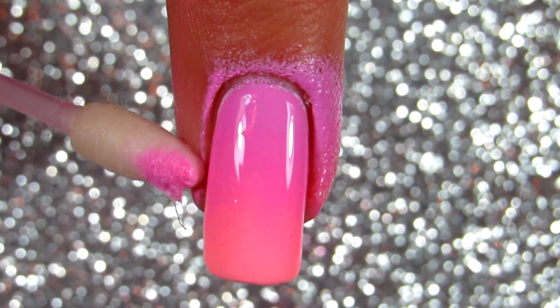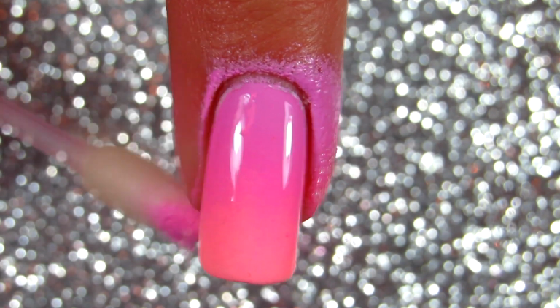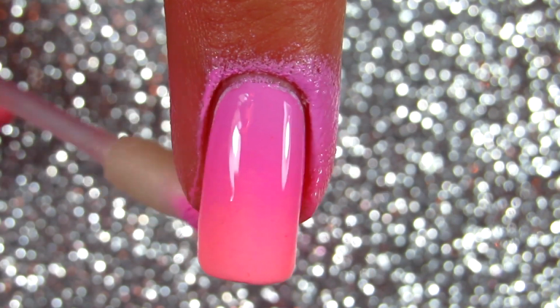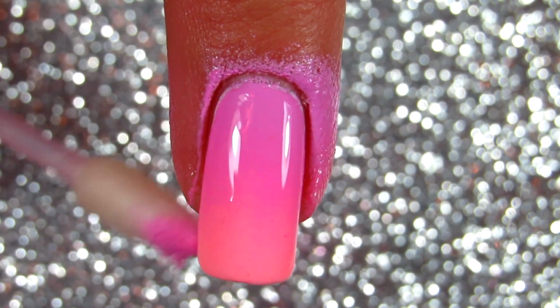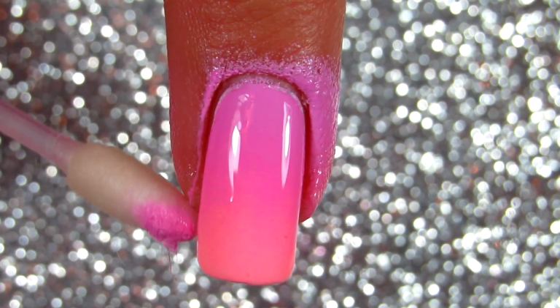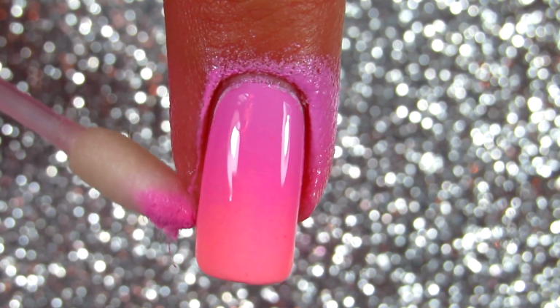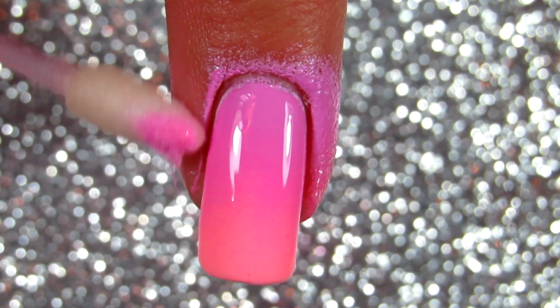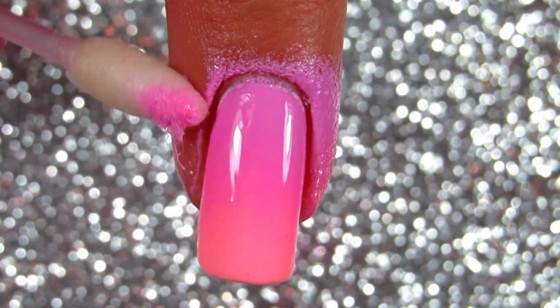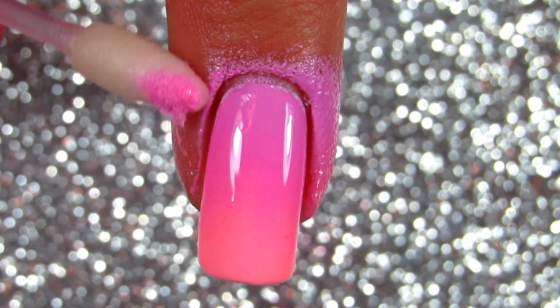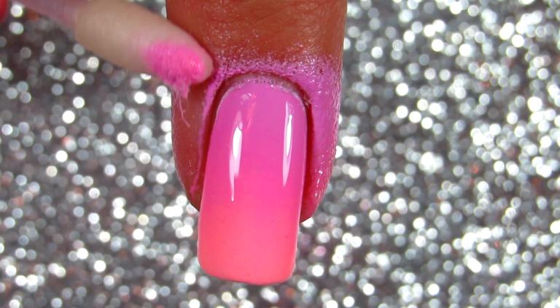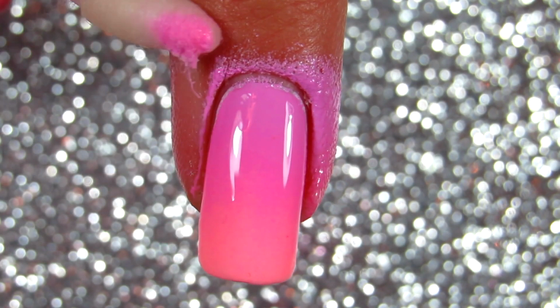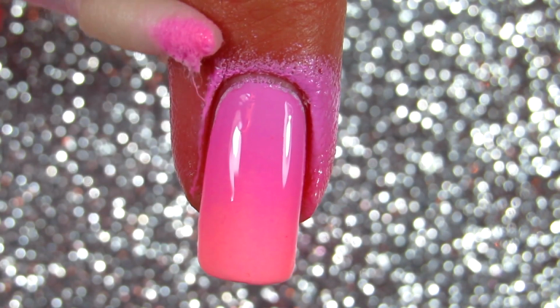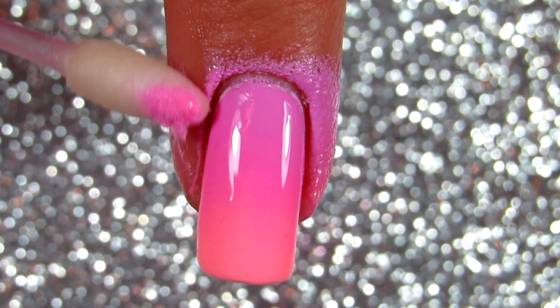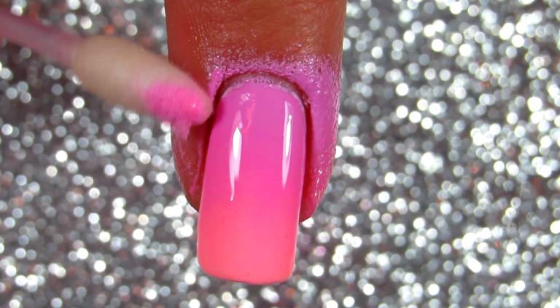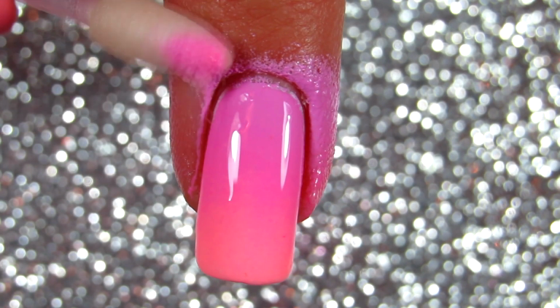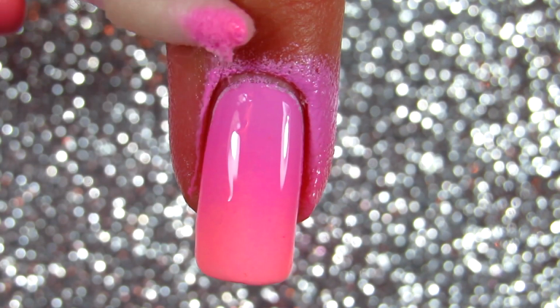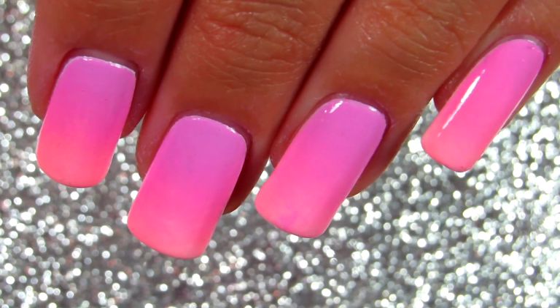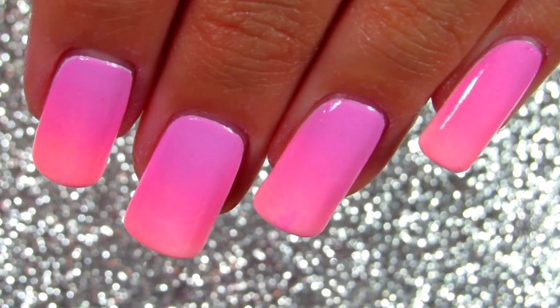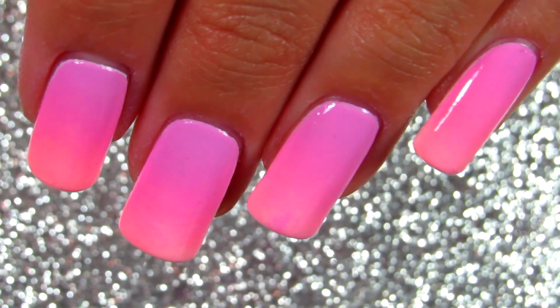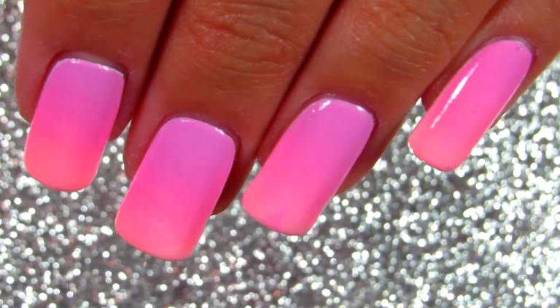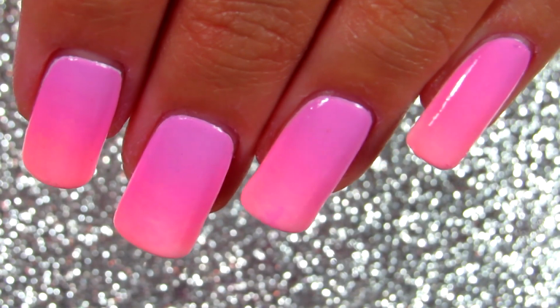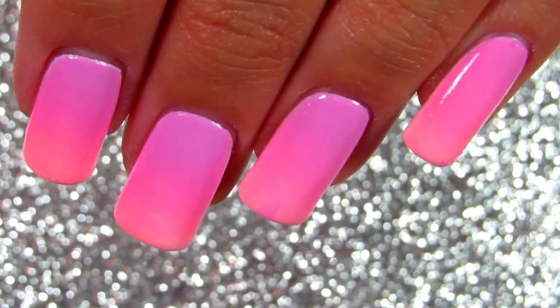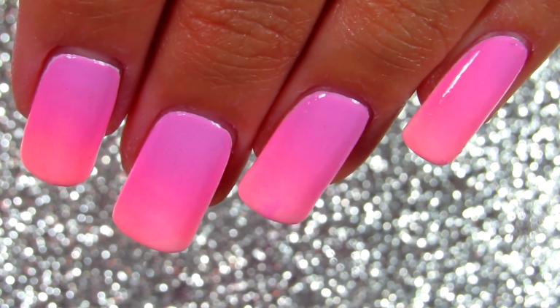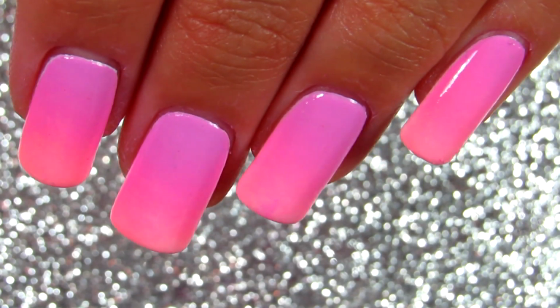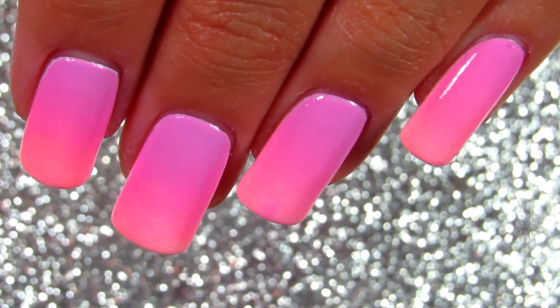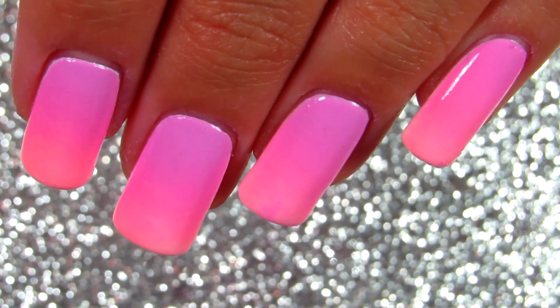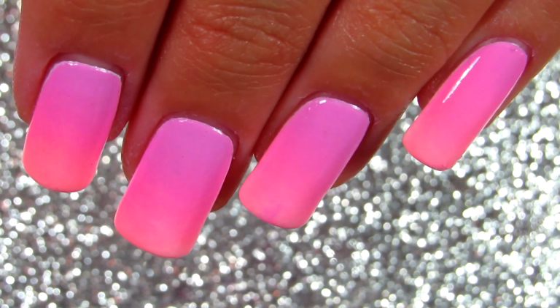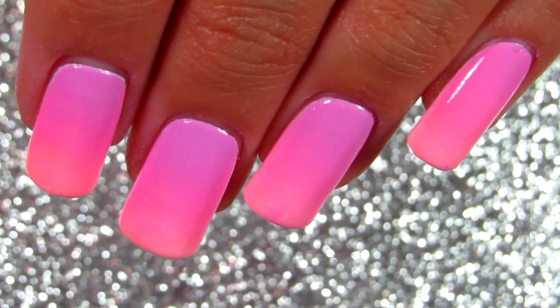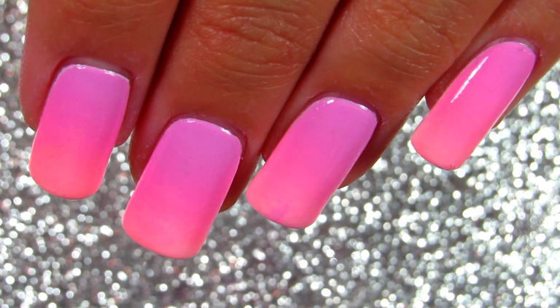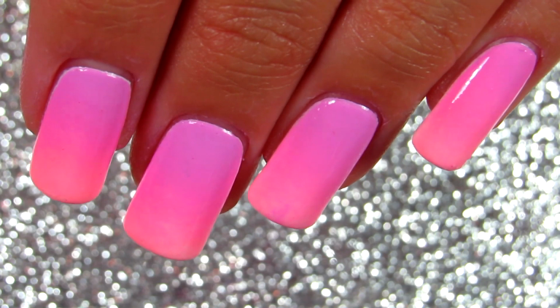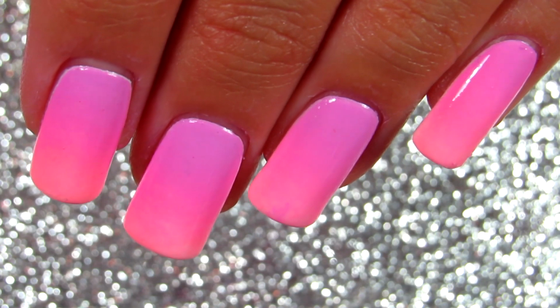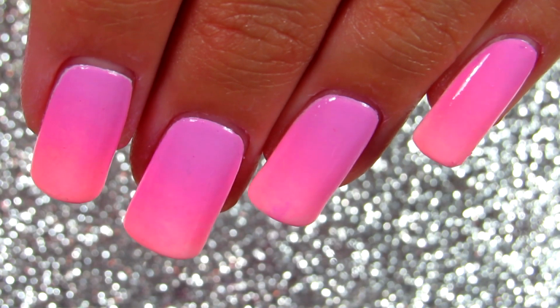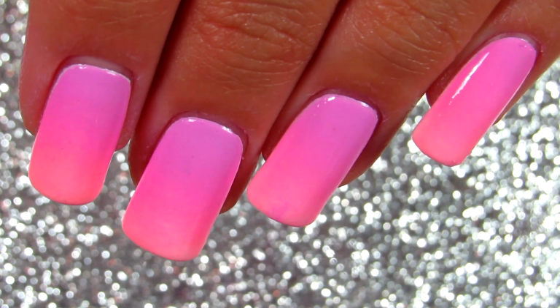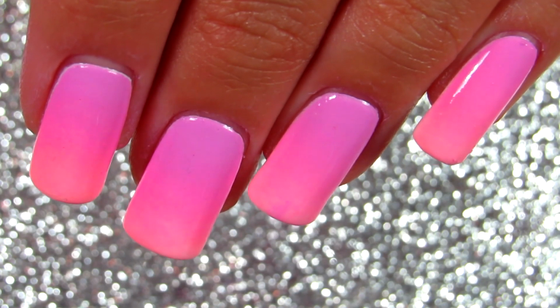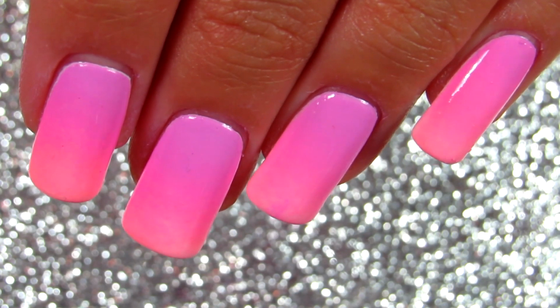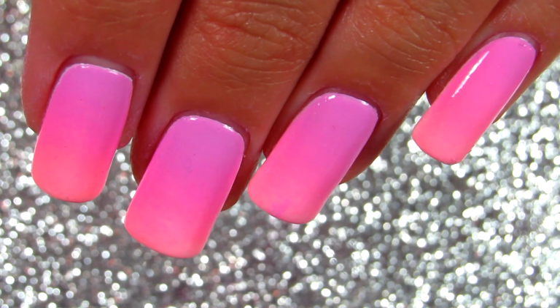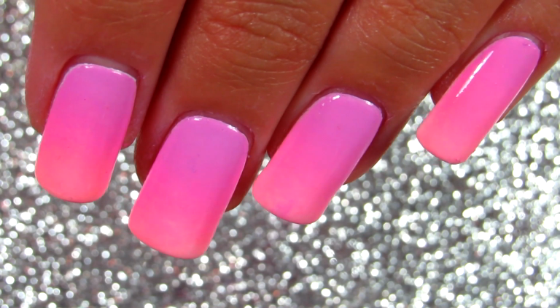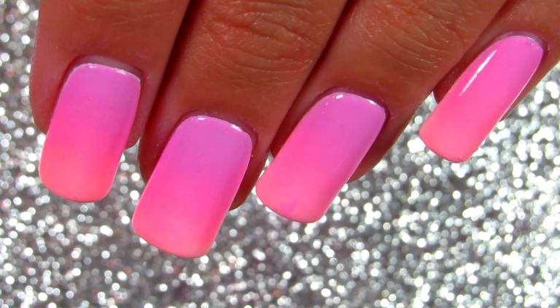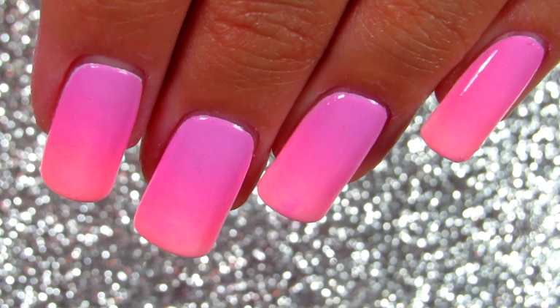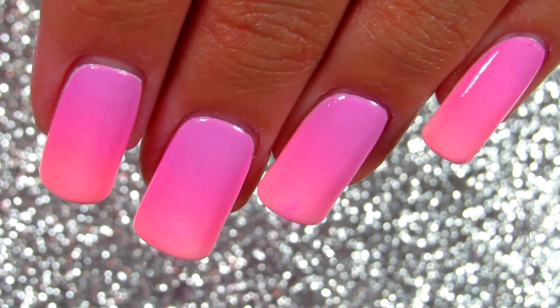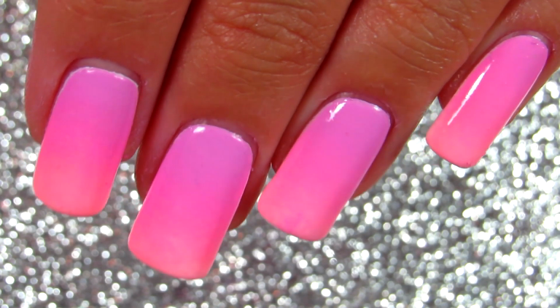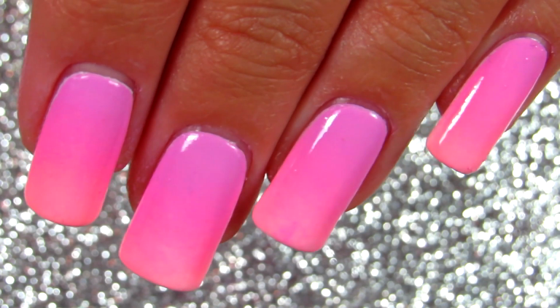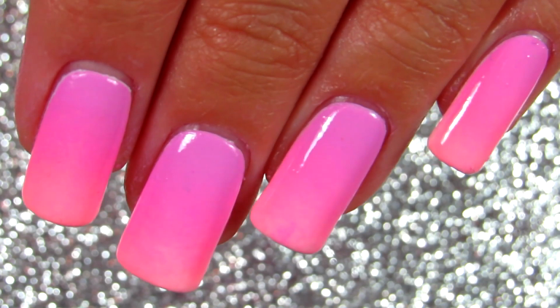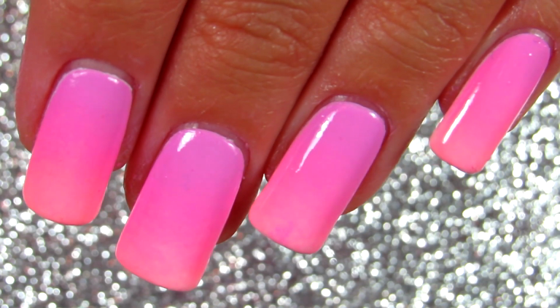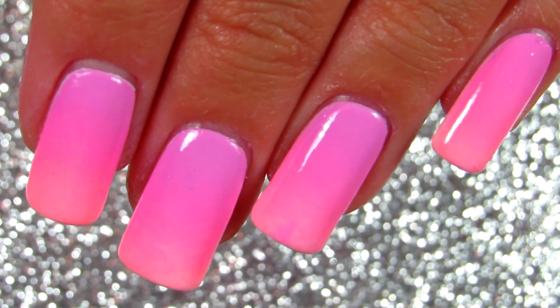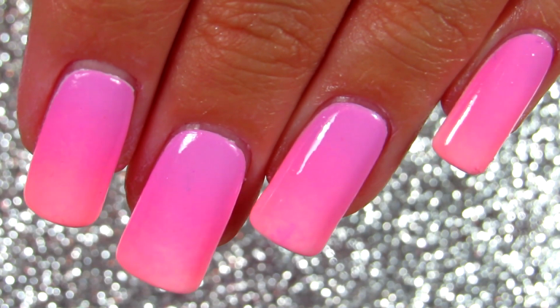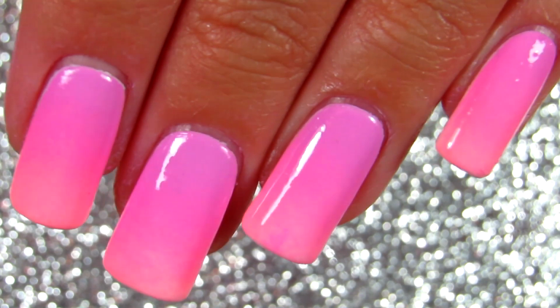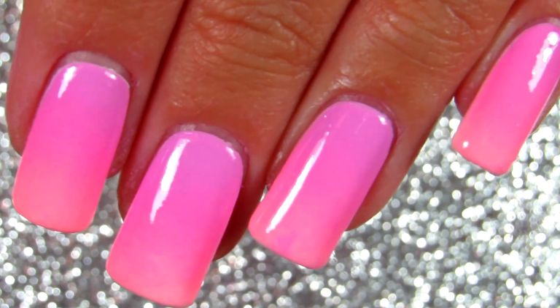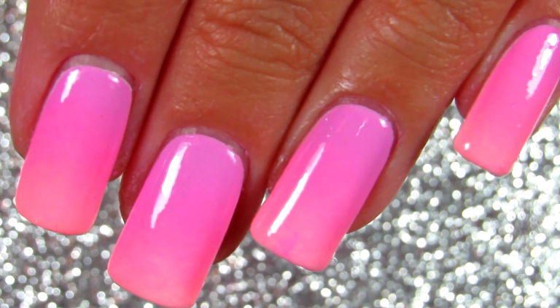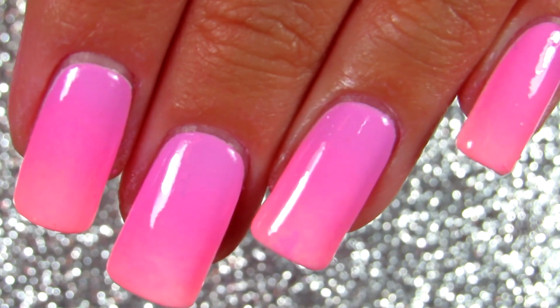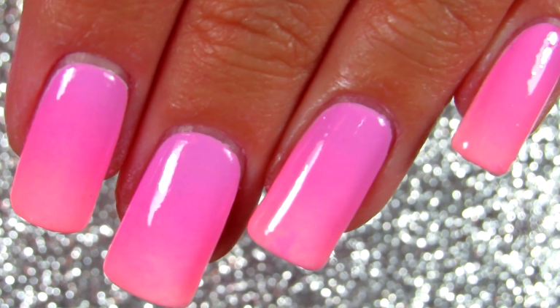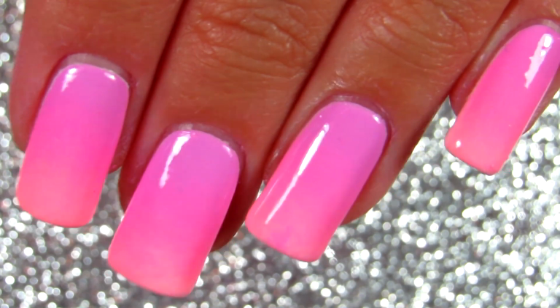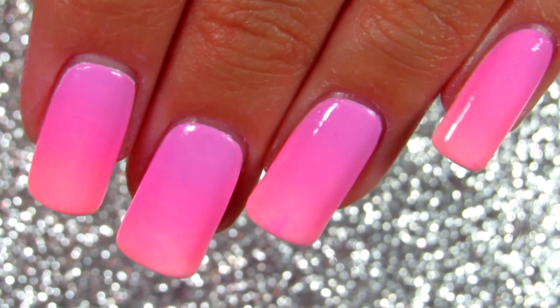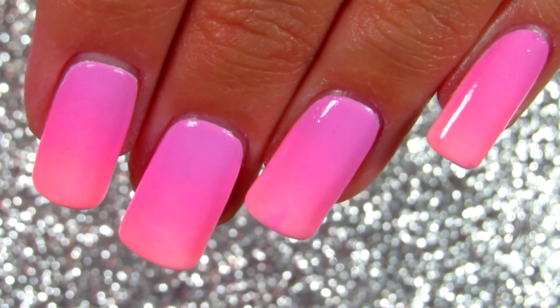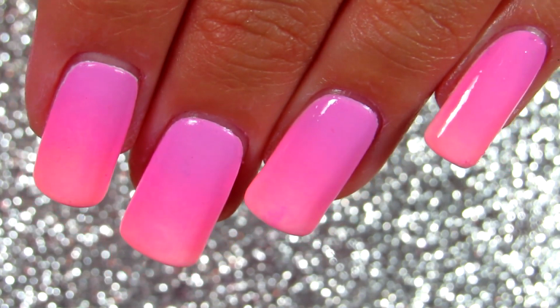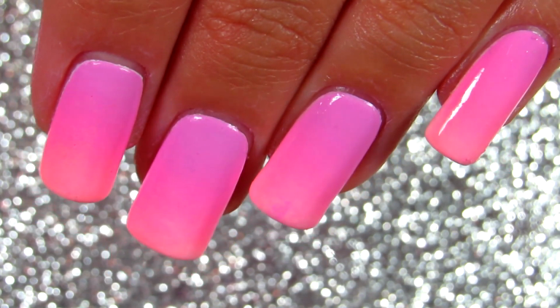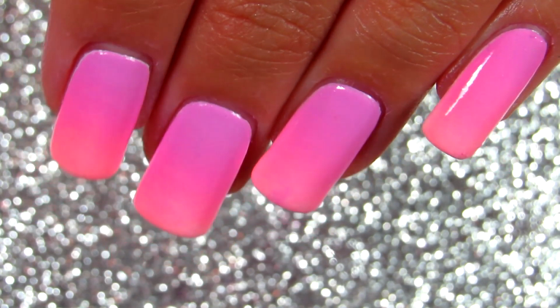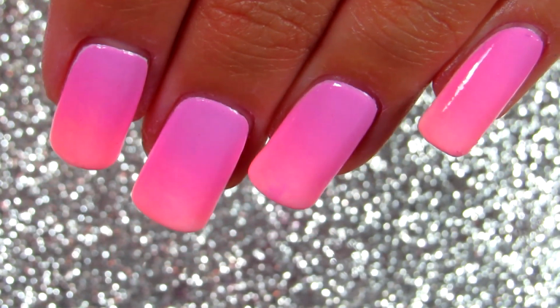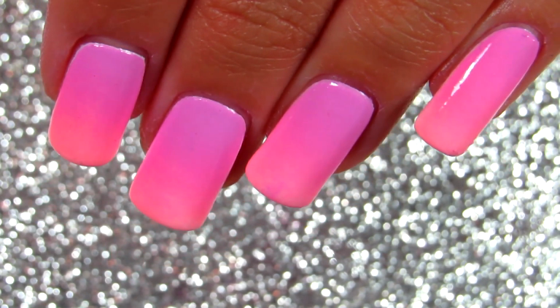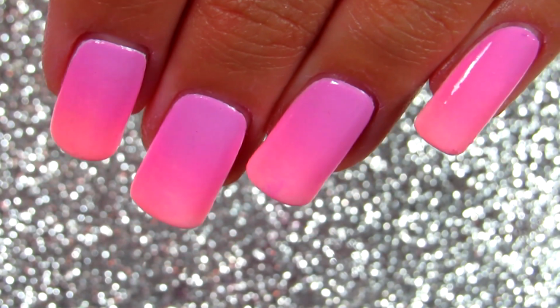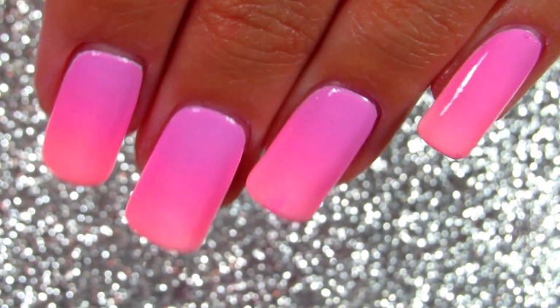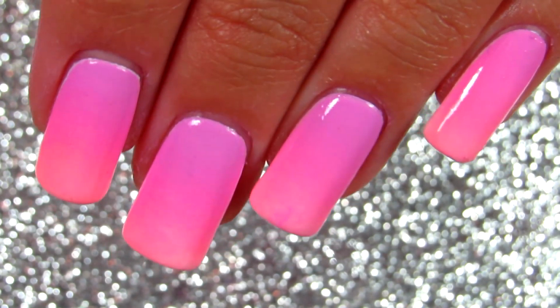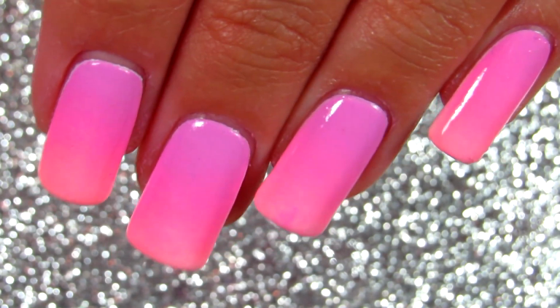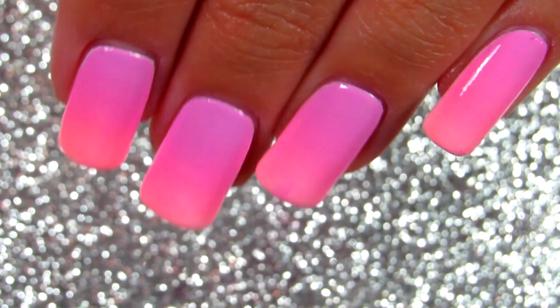After that's done, you just clean around your nails and there you go — you have perfect ombre nails every single time.